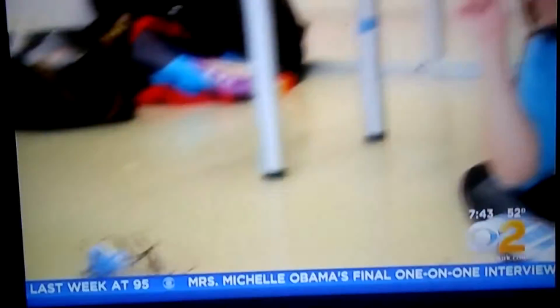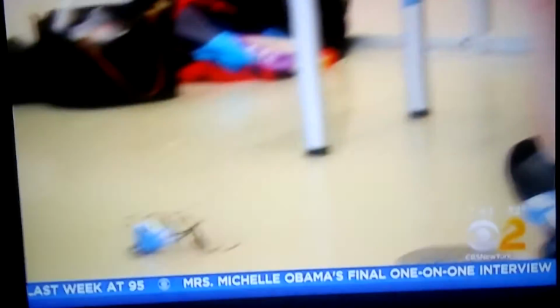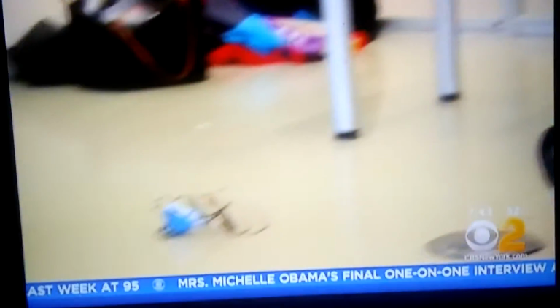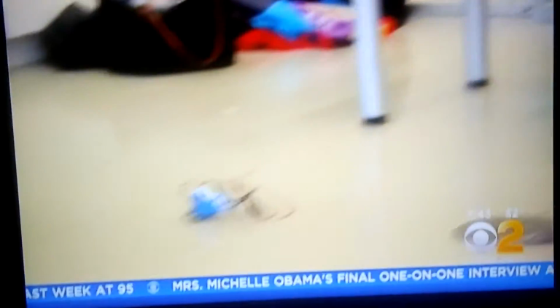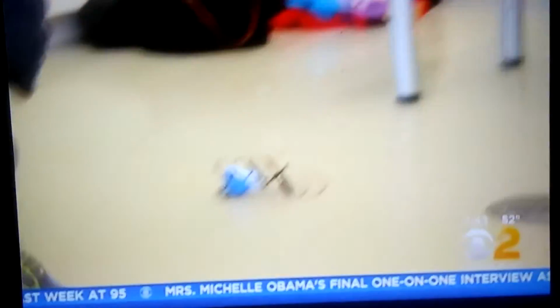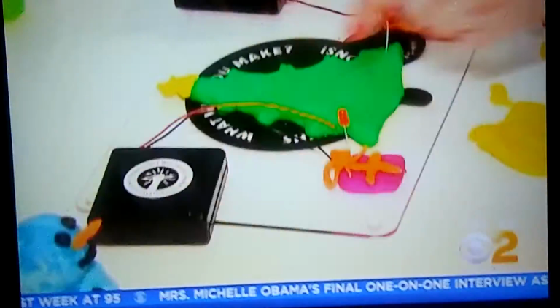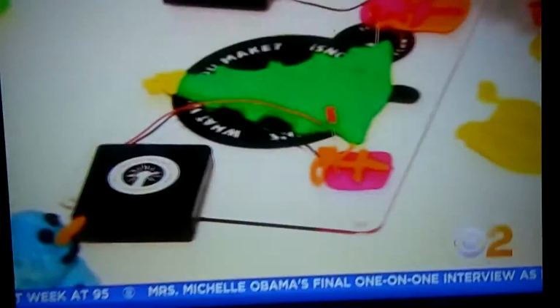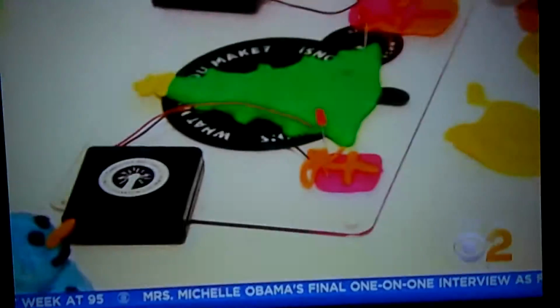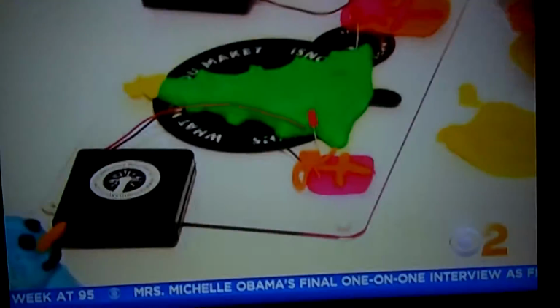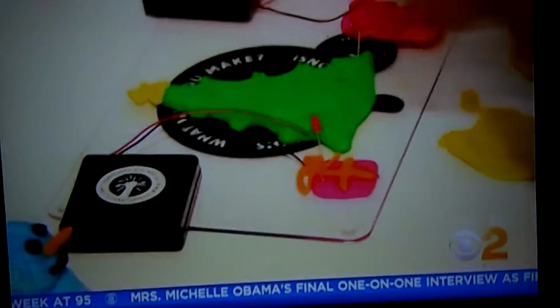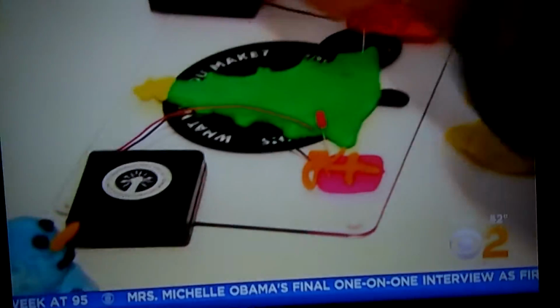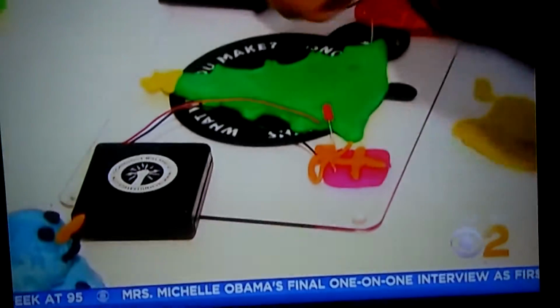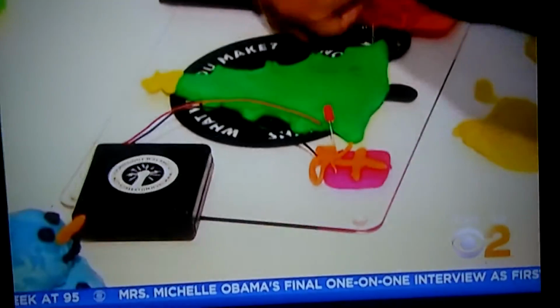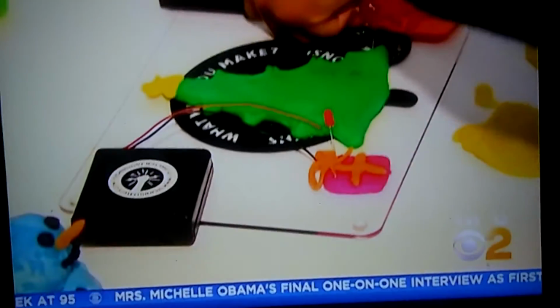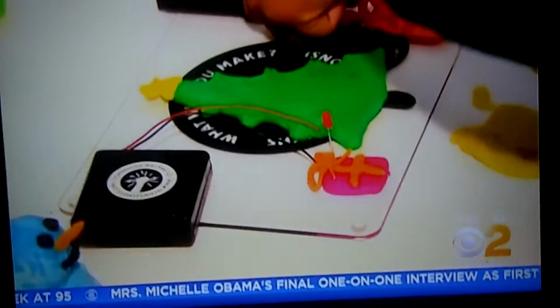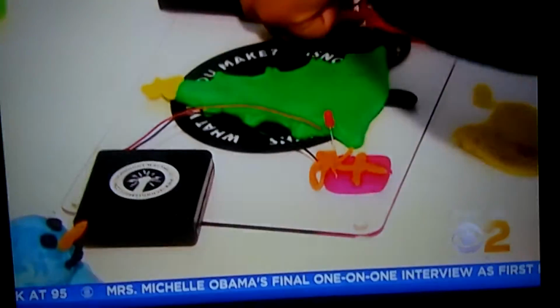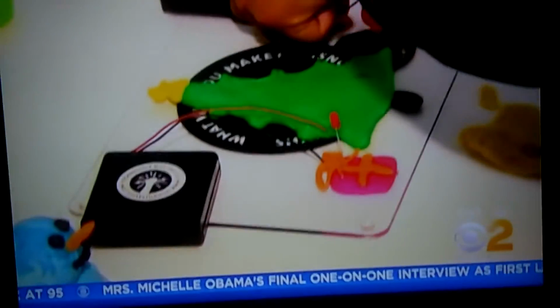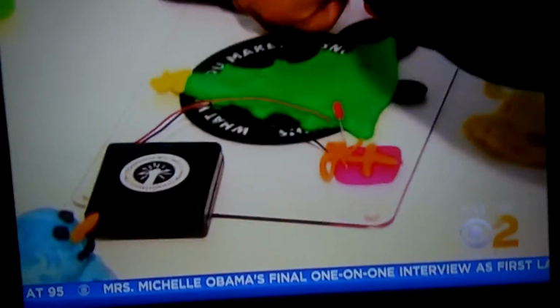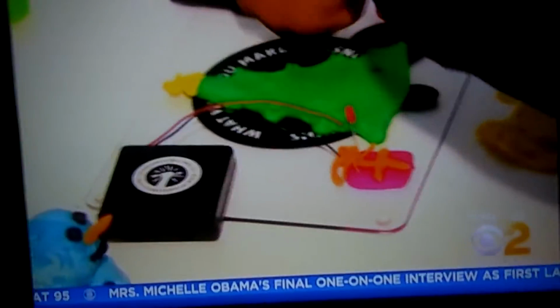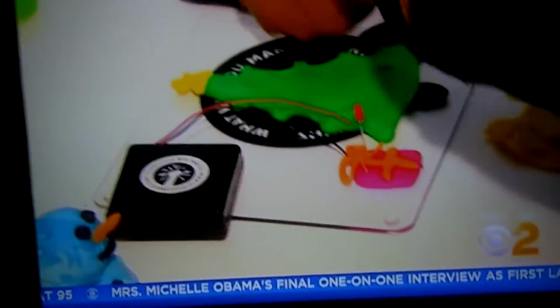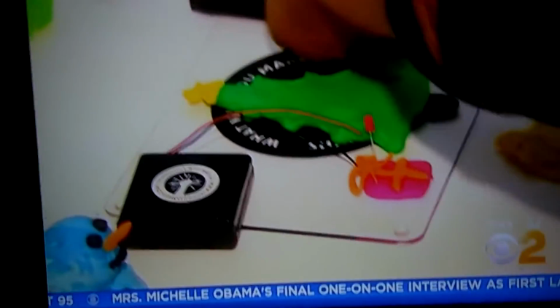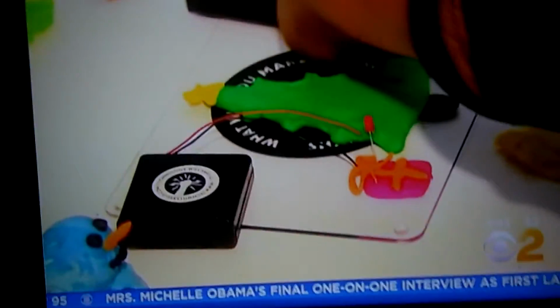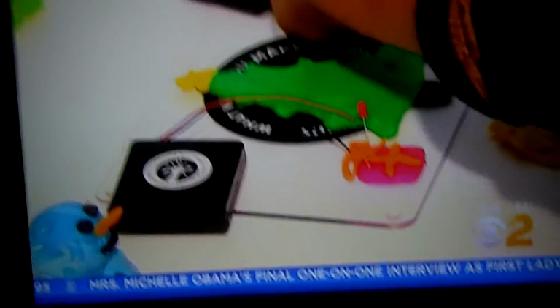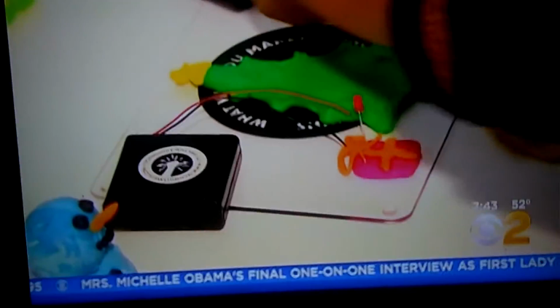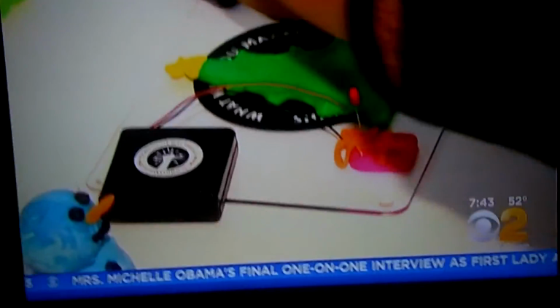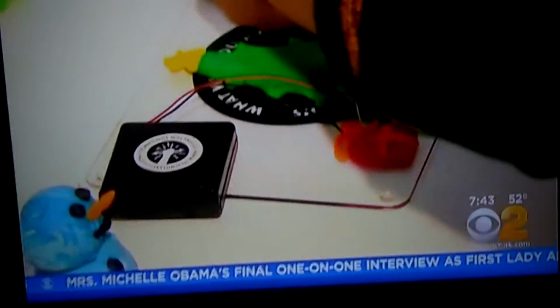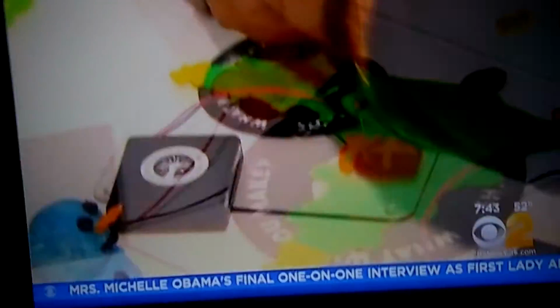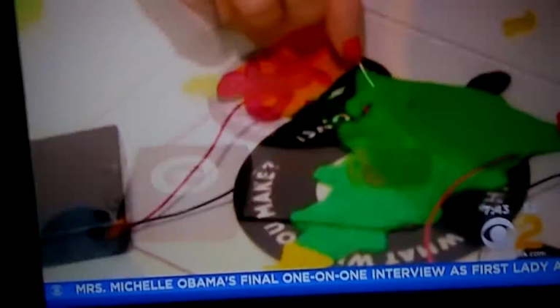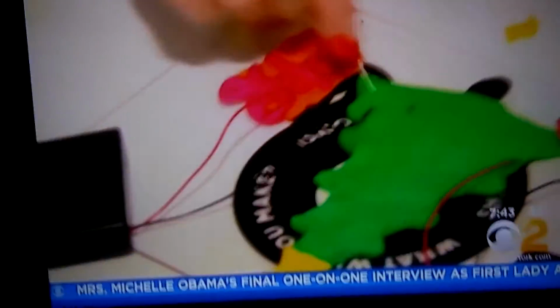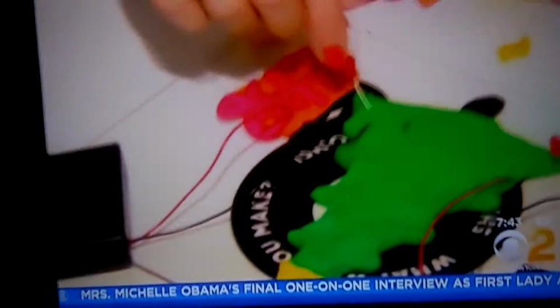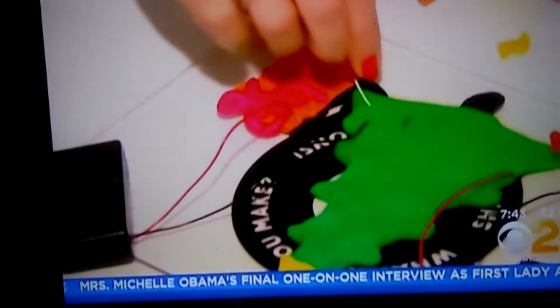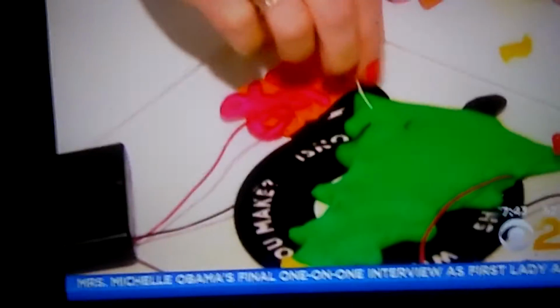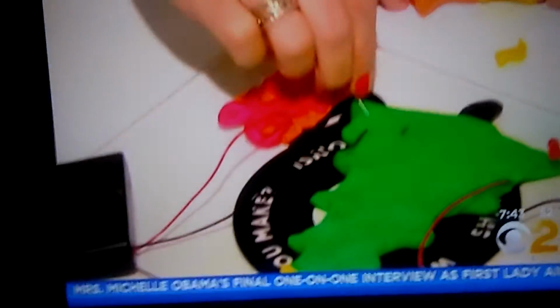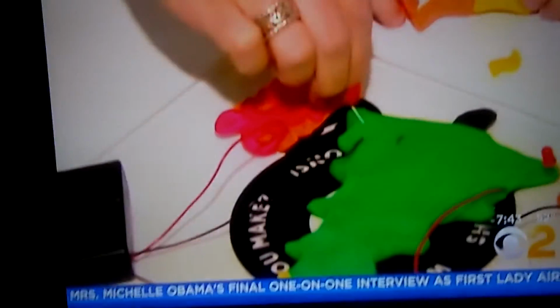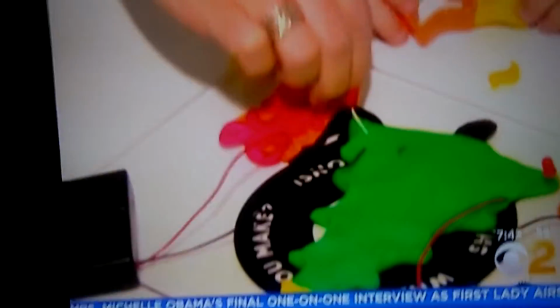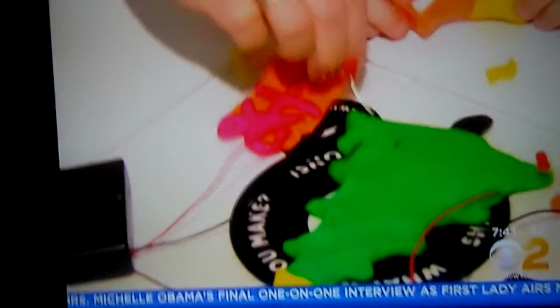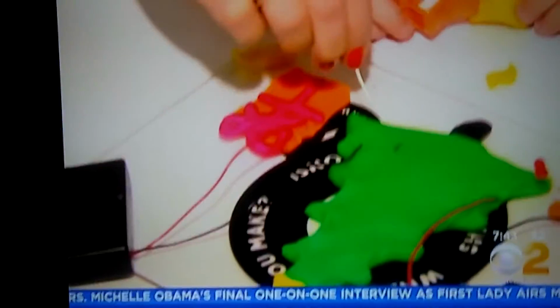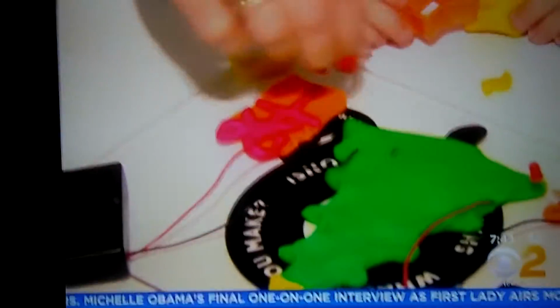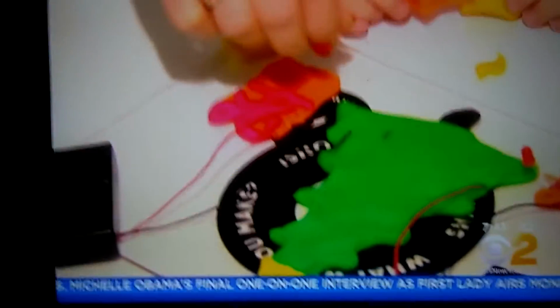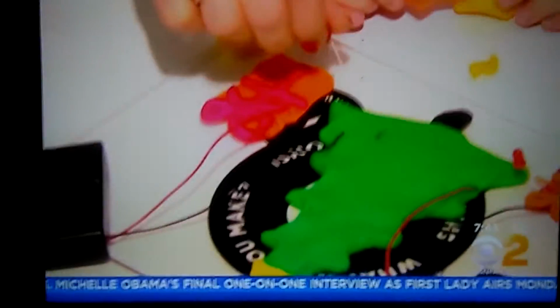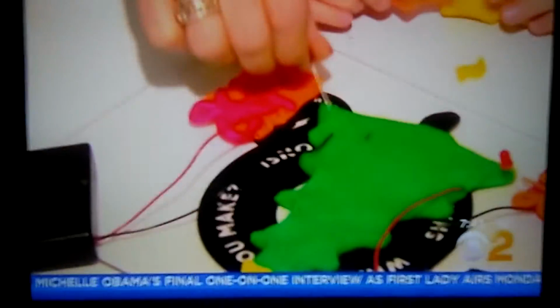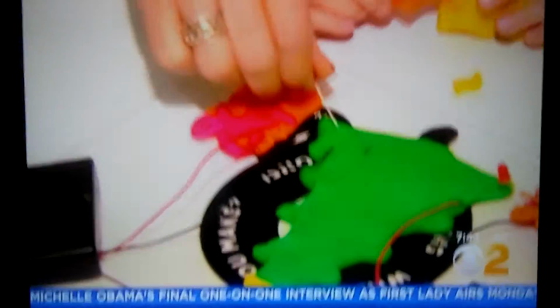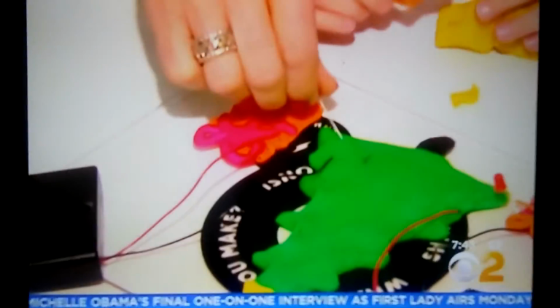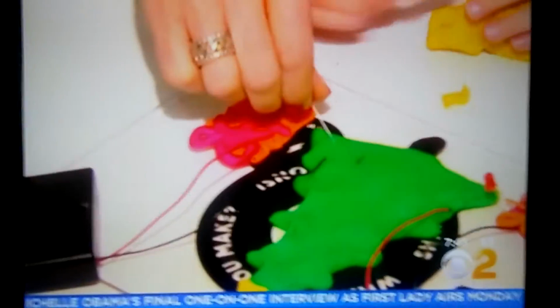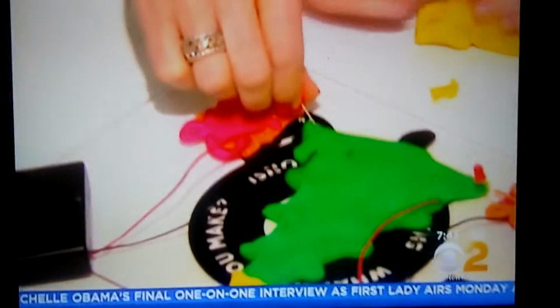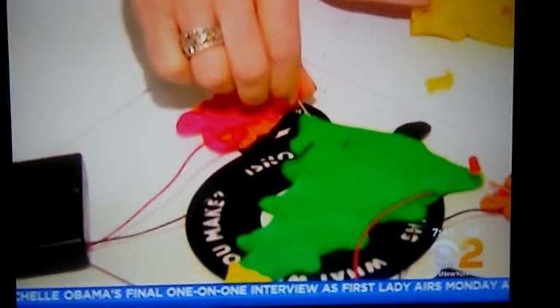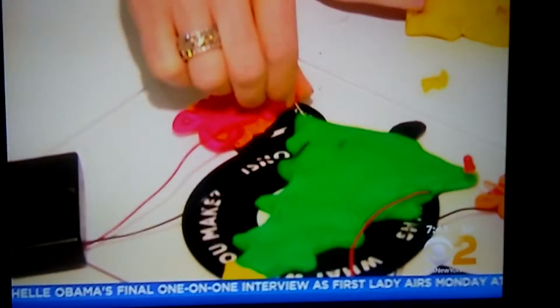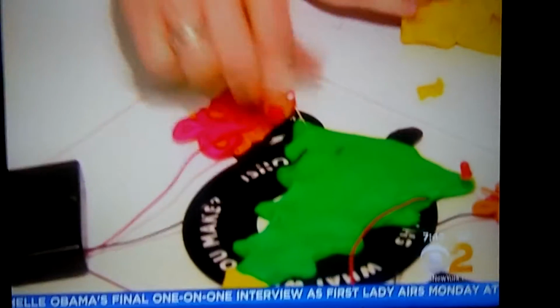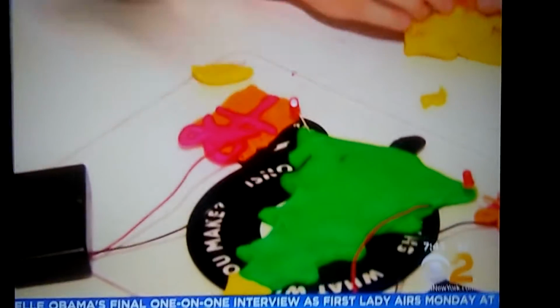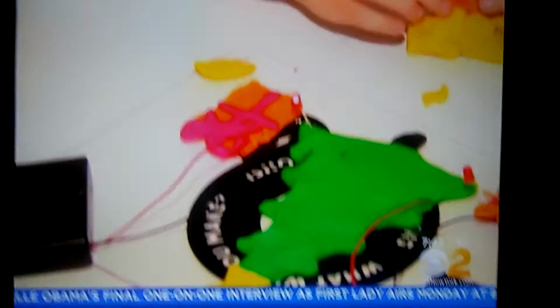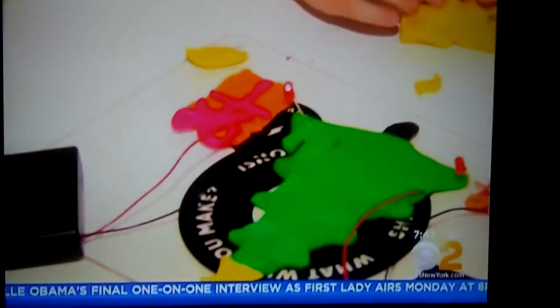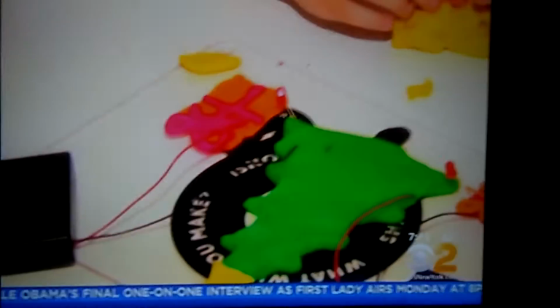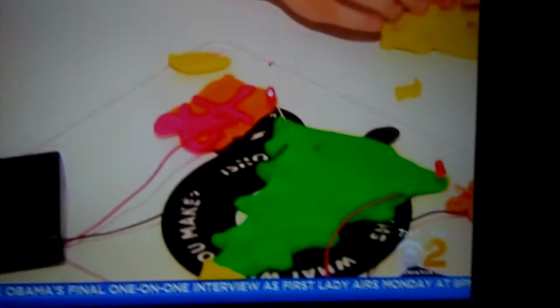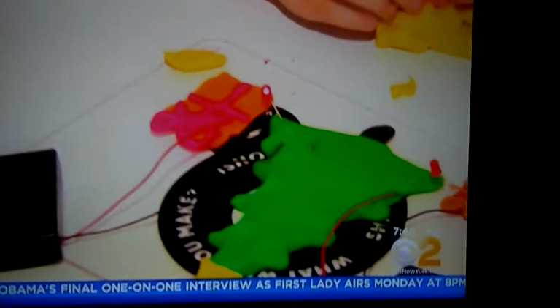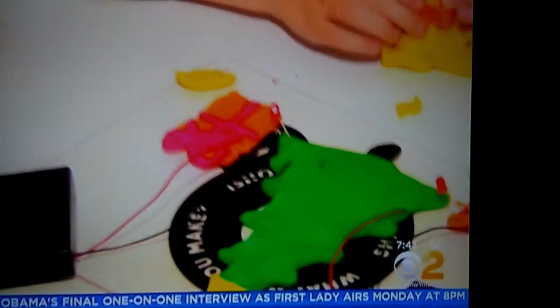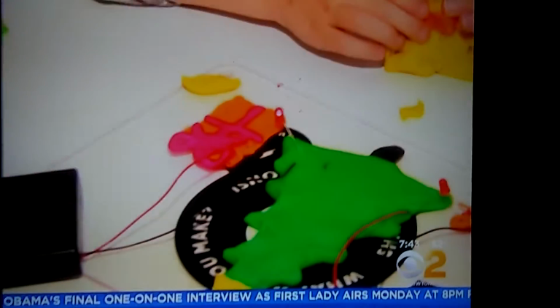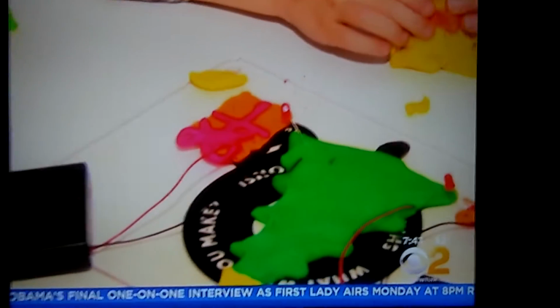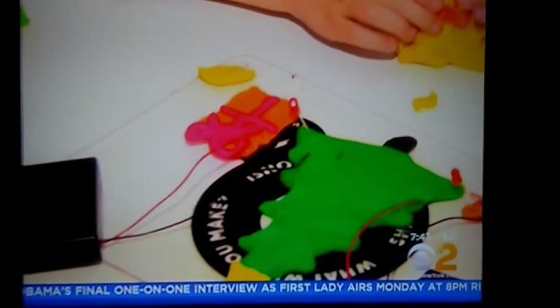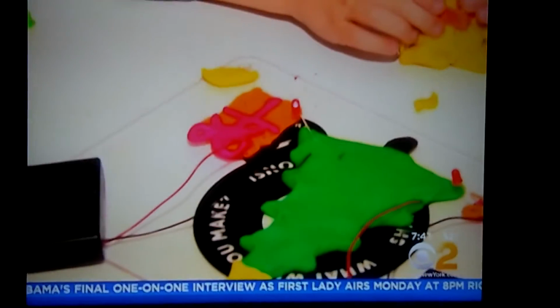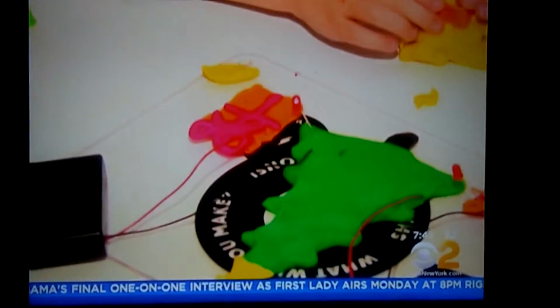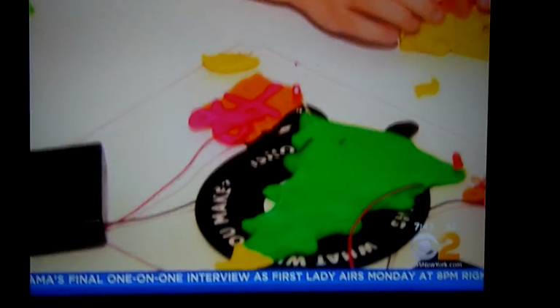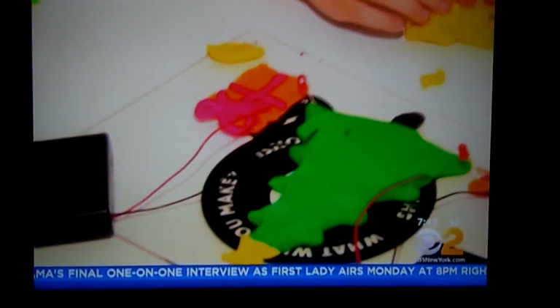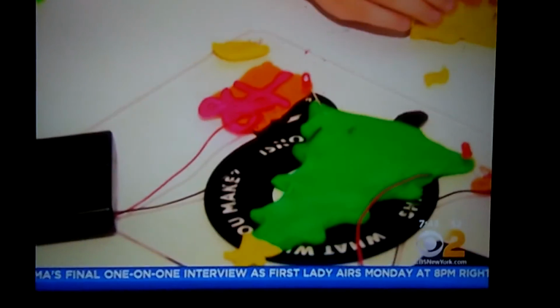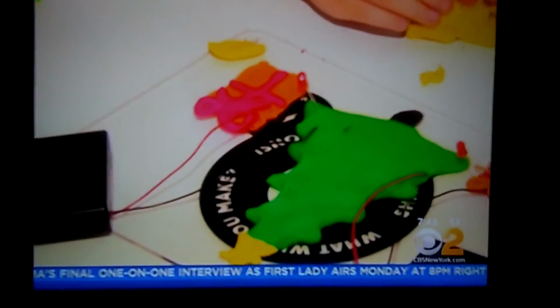Now for some sneaky science, there's the Electro Dough Kit. Children use dough and circuits to learn about electricity.